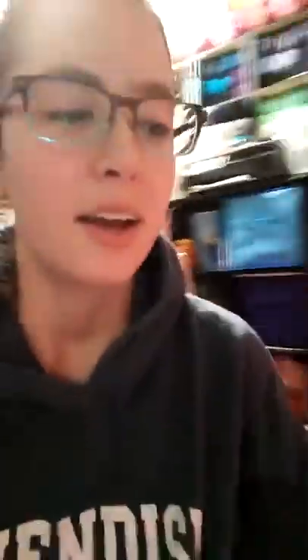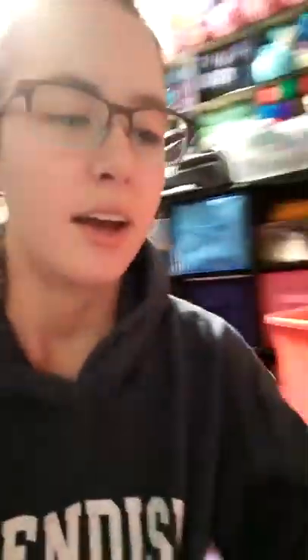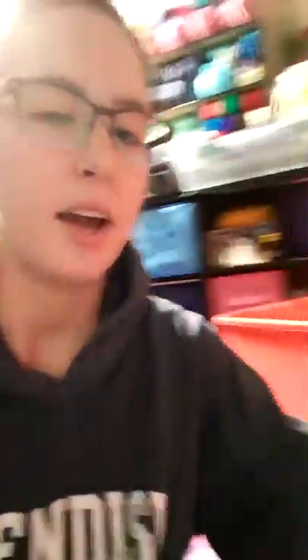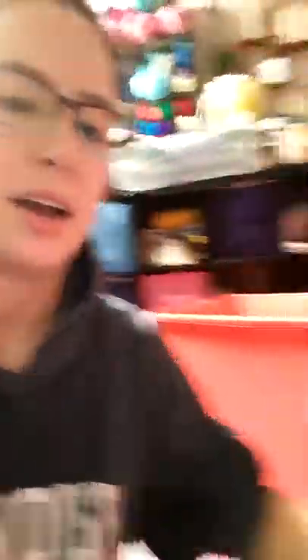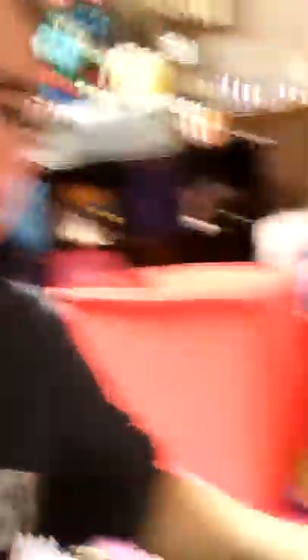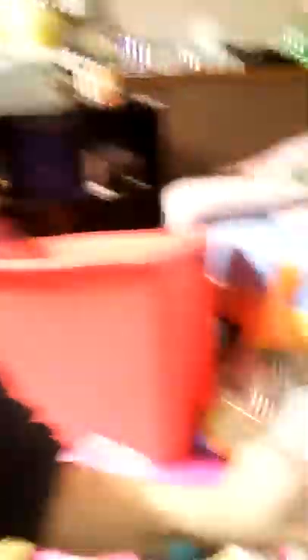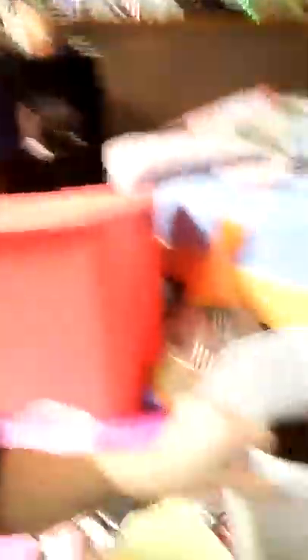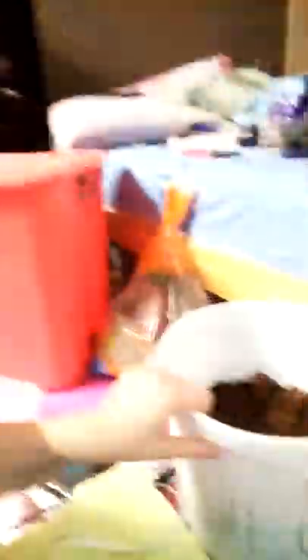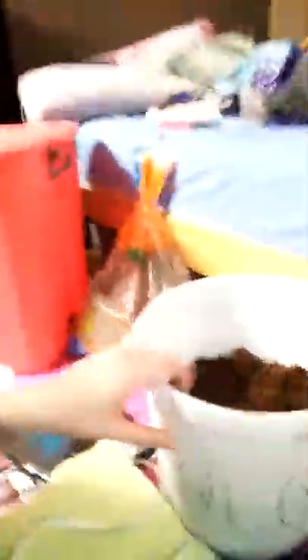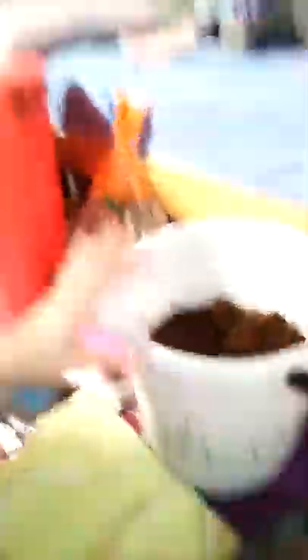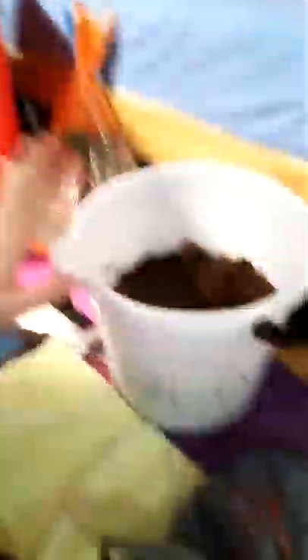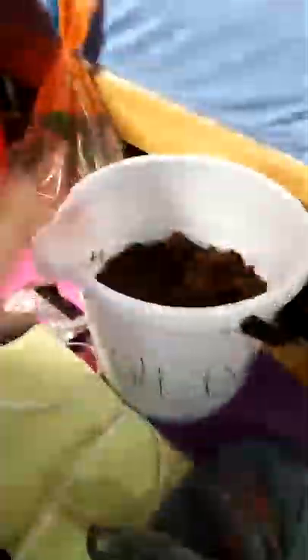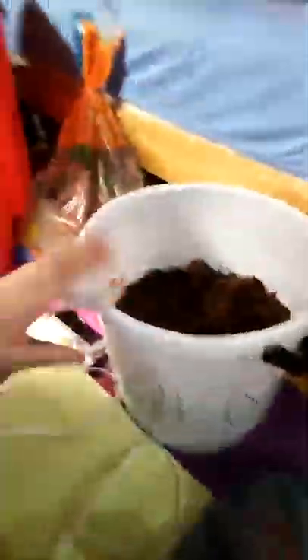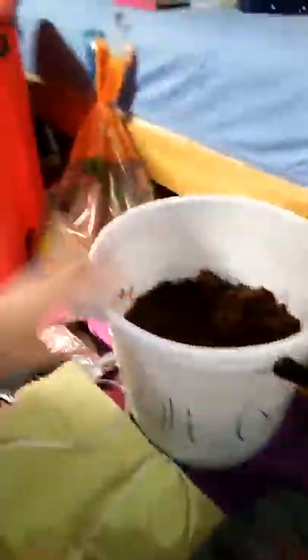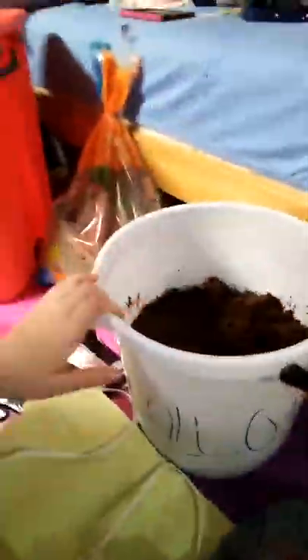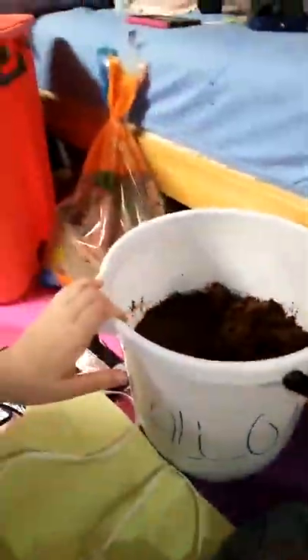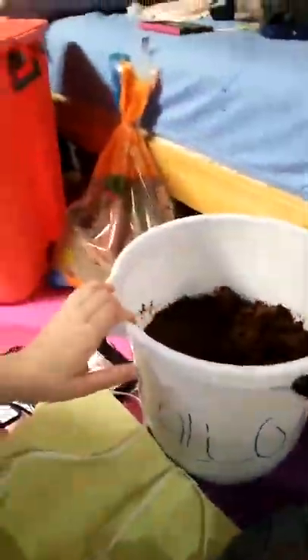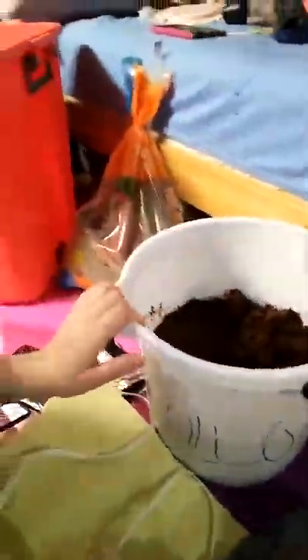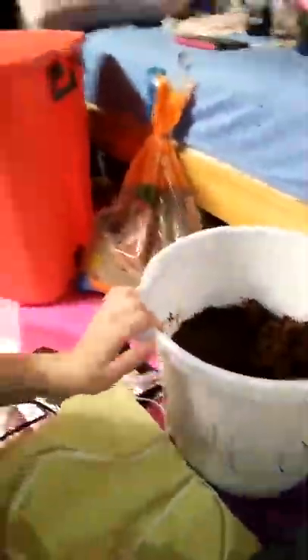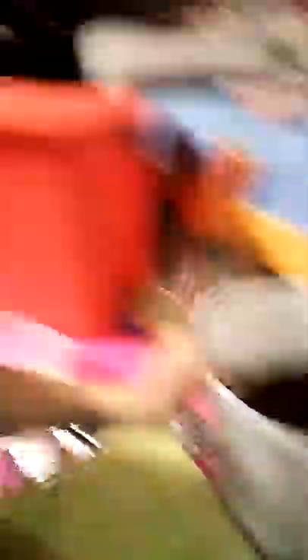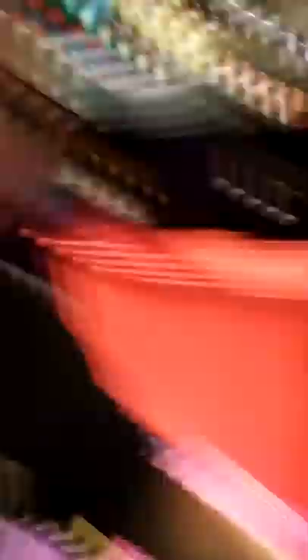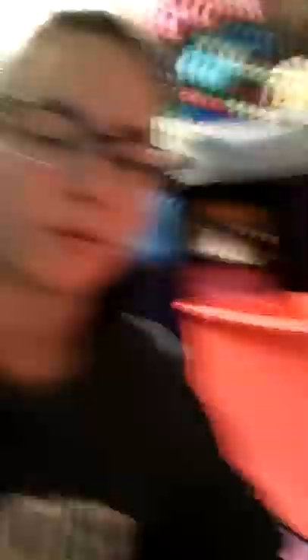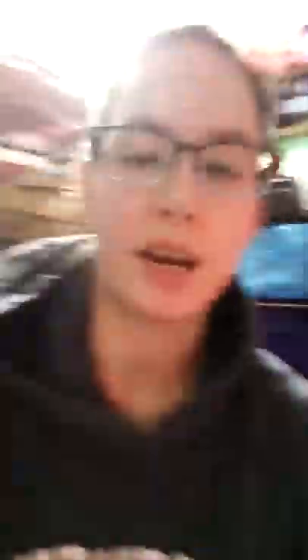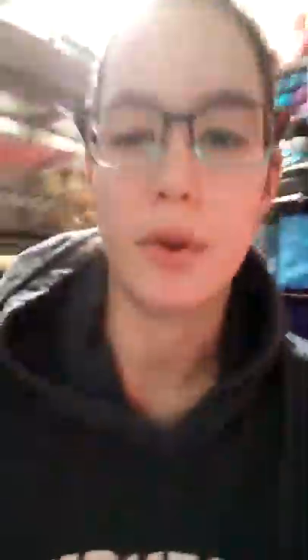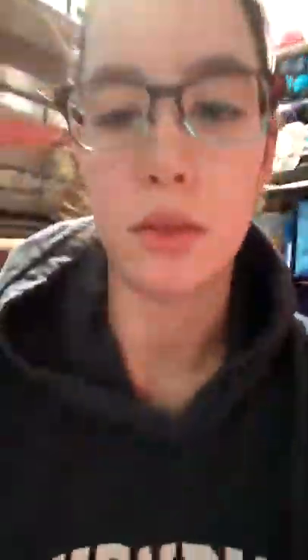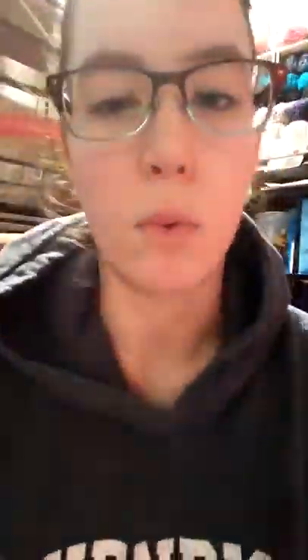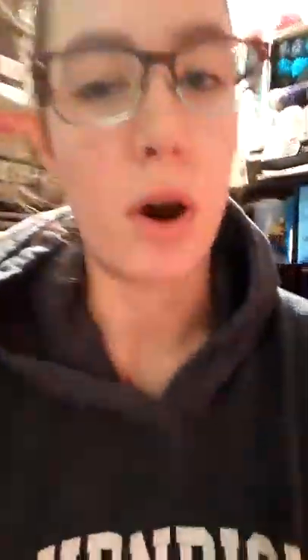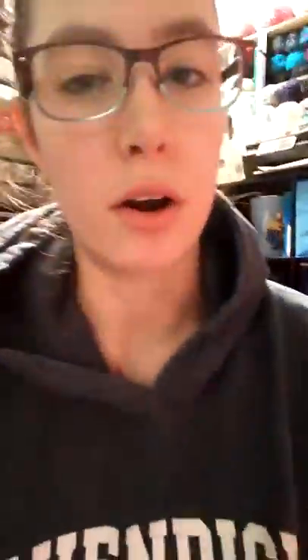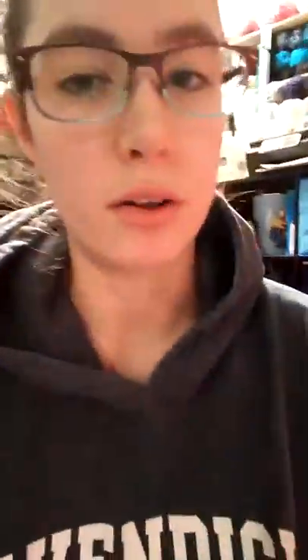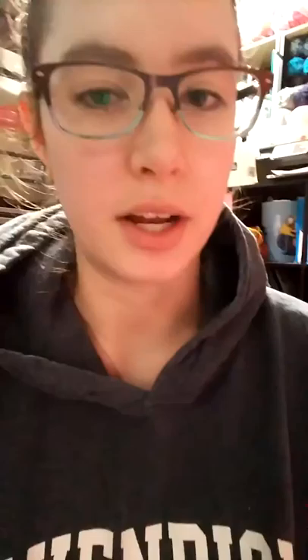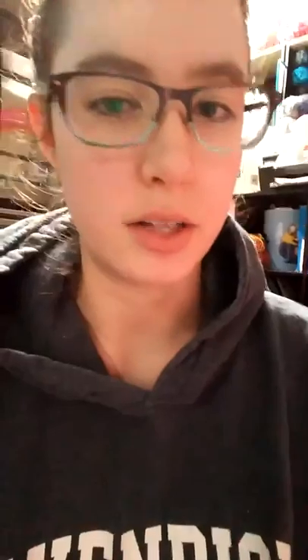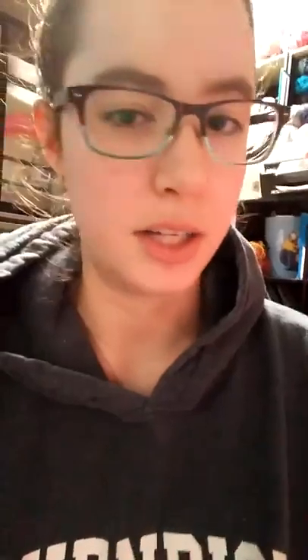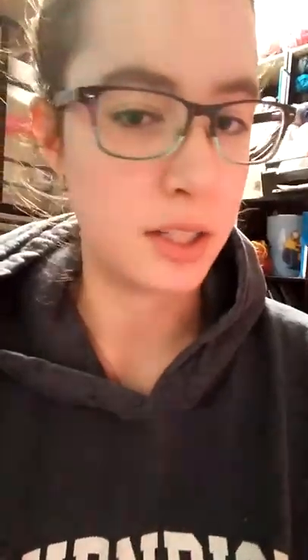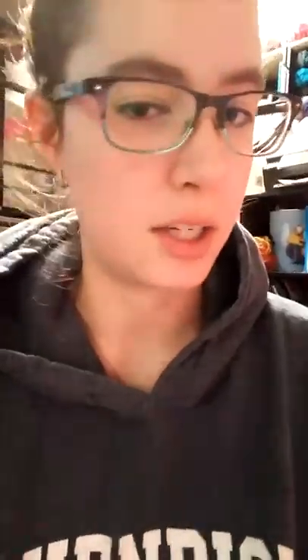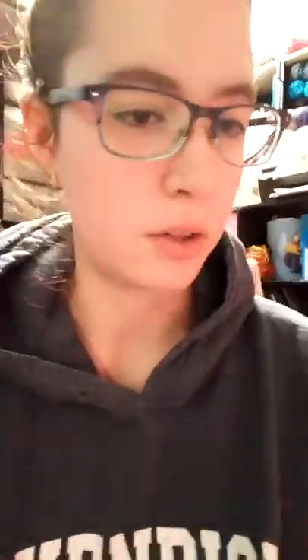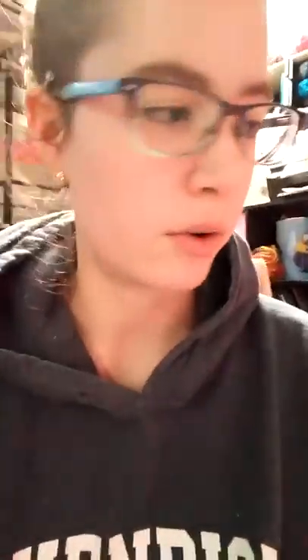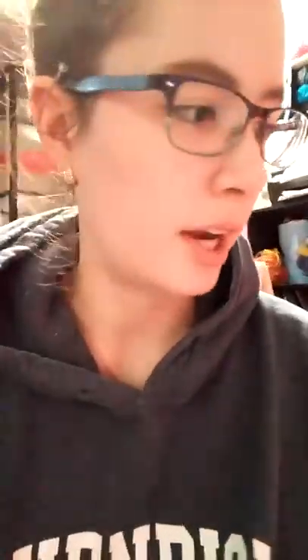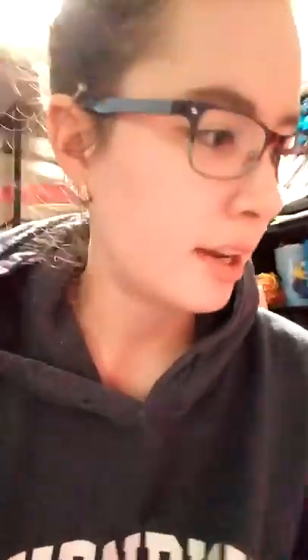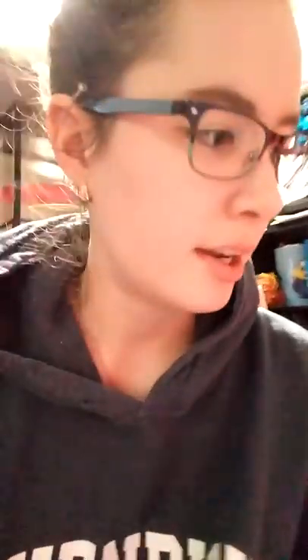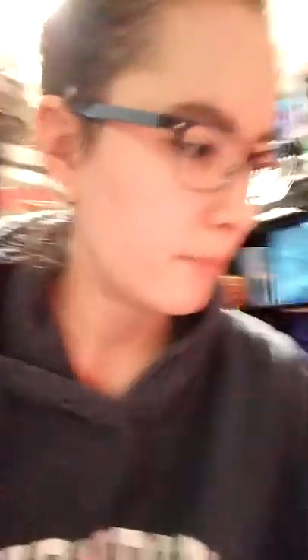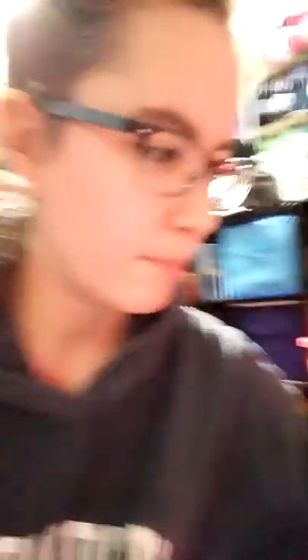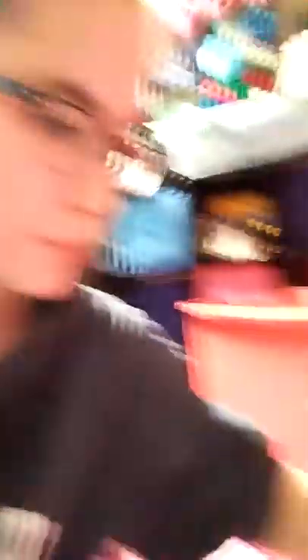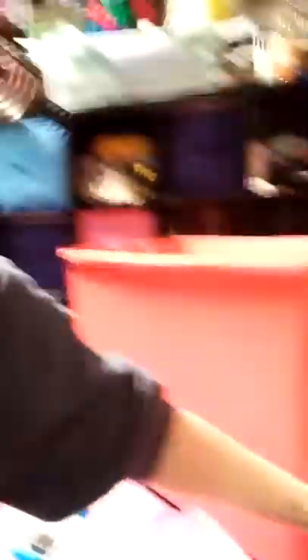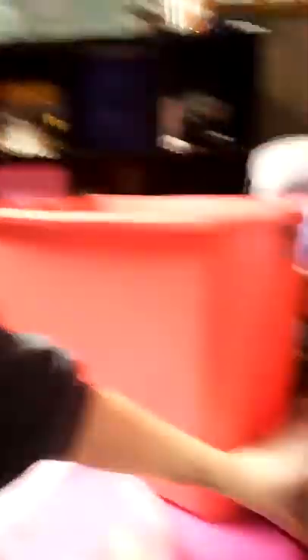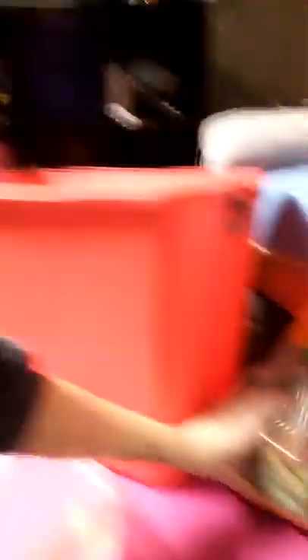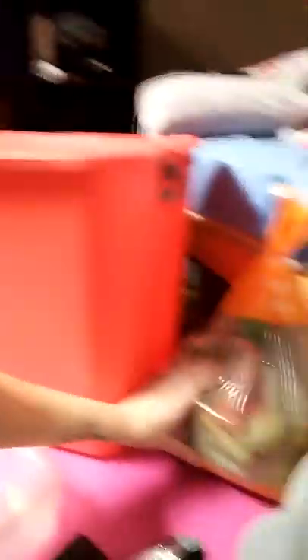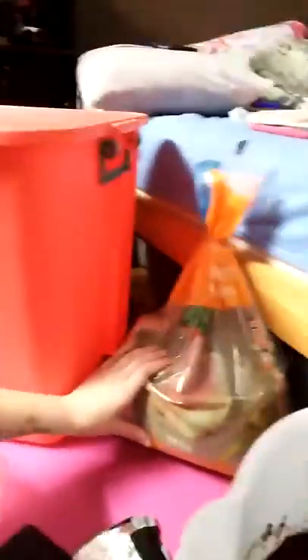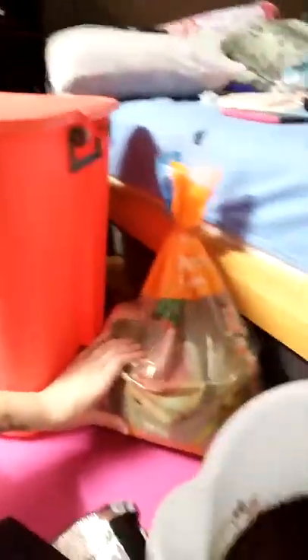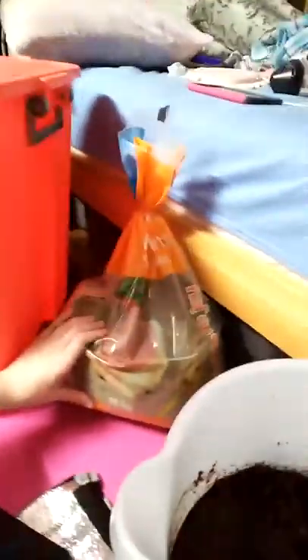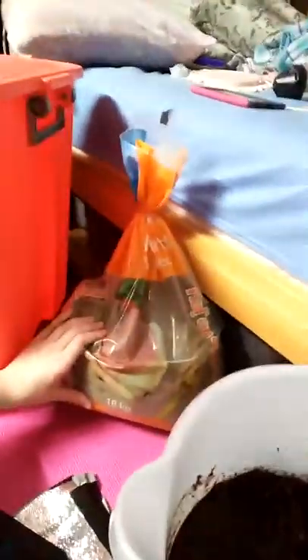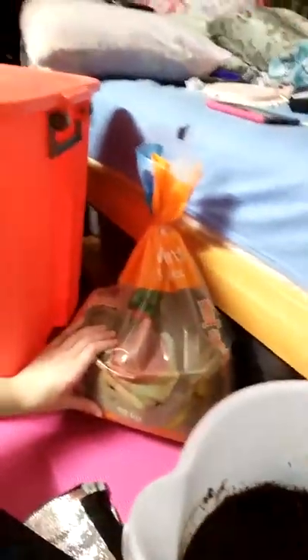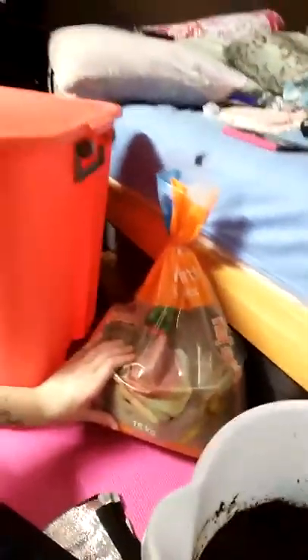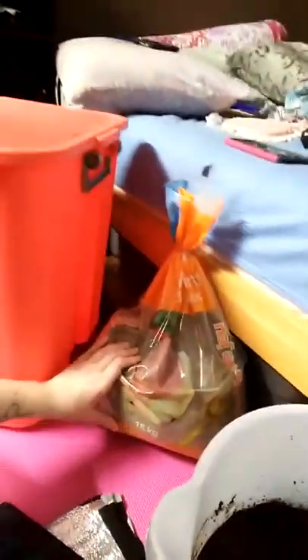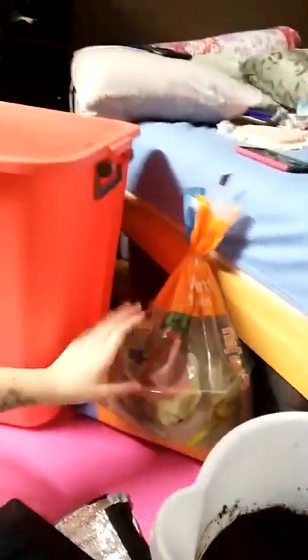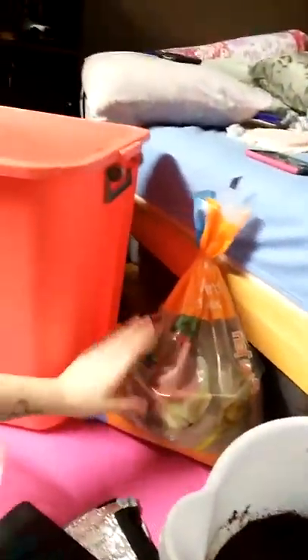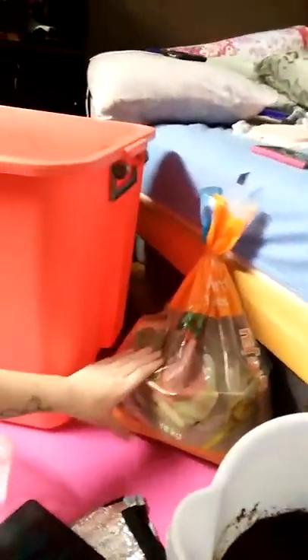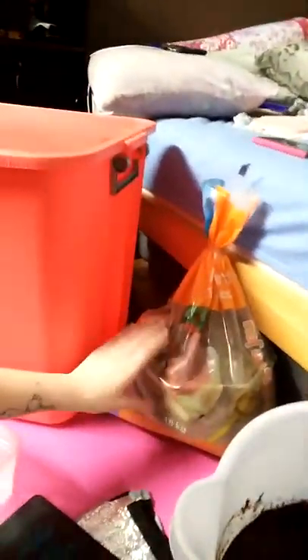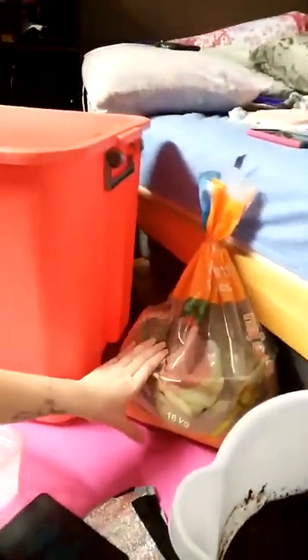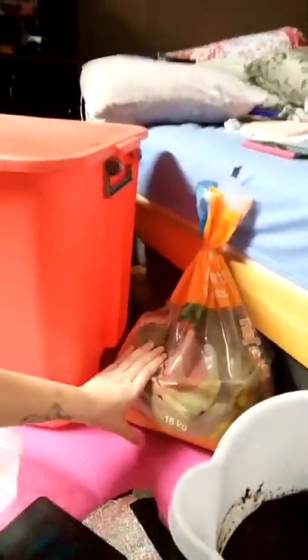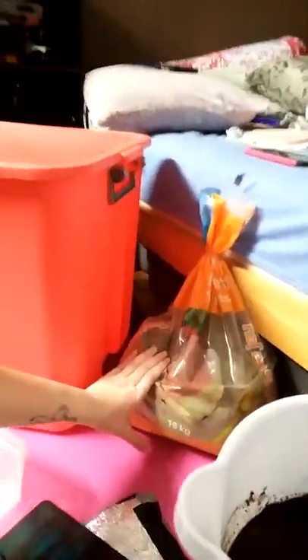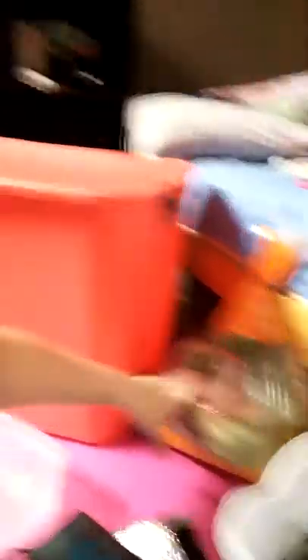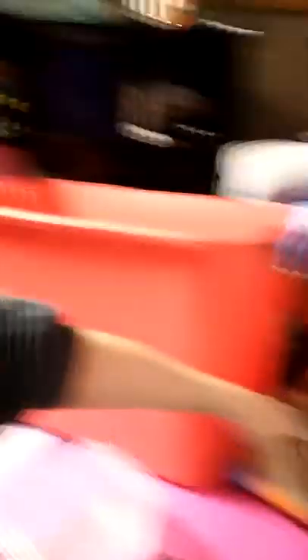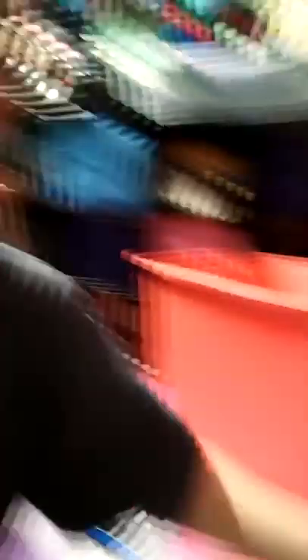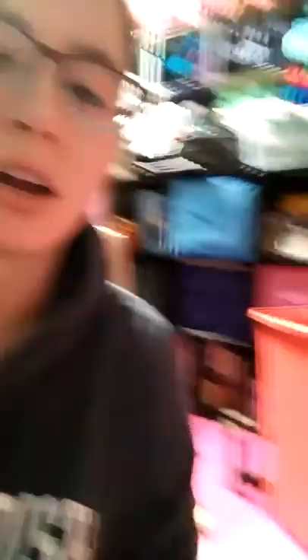I have some pre-mixed in this bucket already with dechlorinated water. You'll also need some play sand that I have right here.